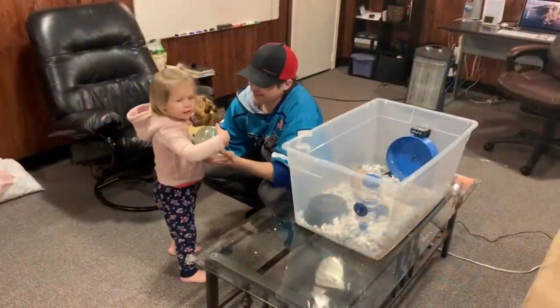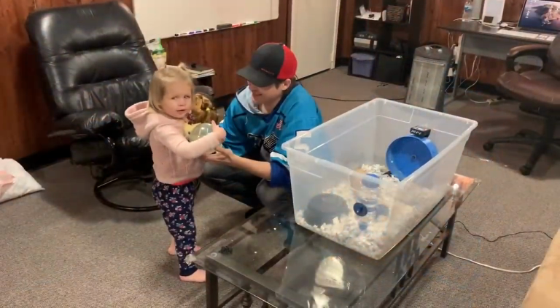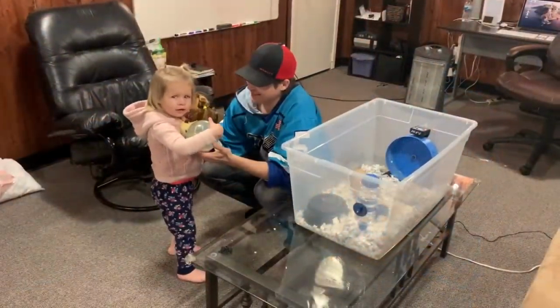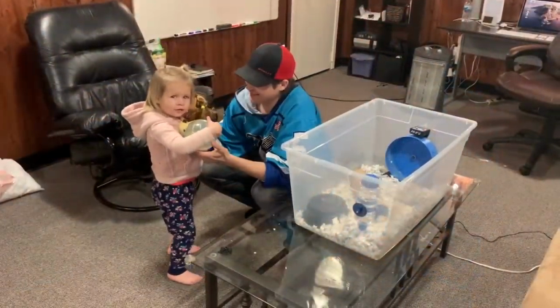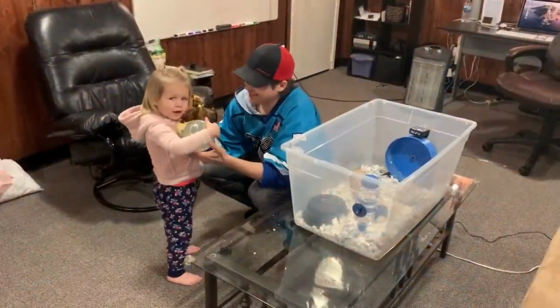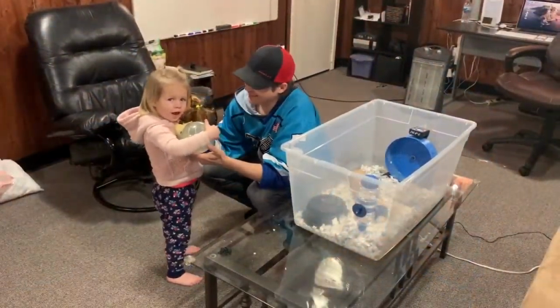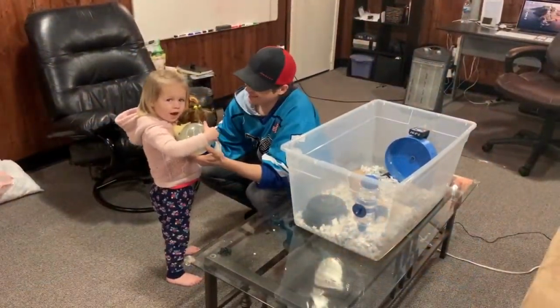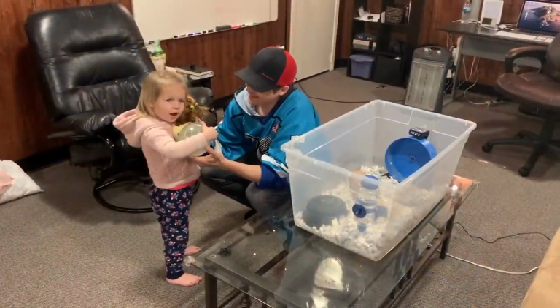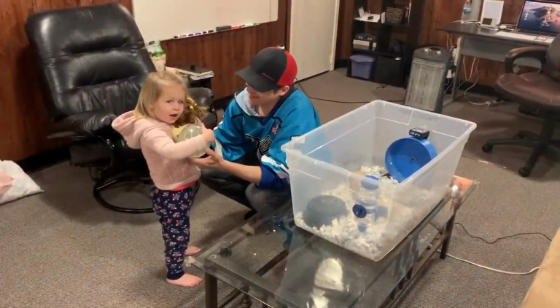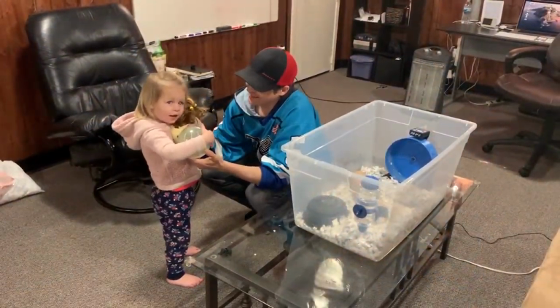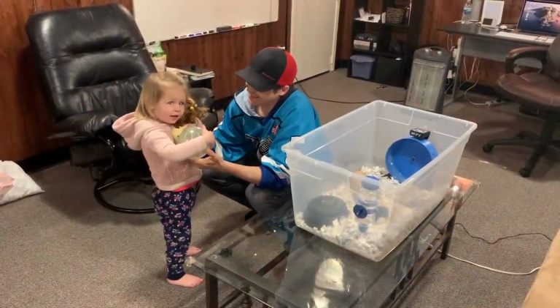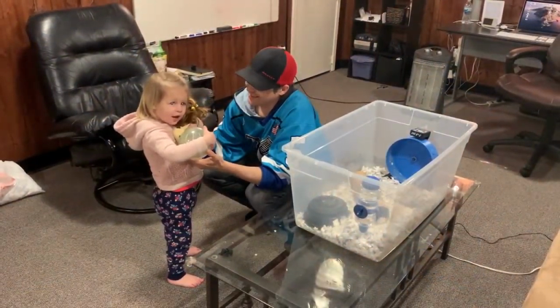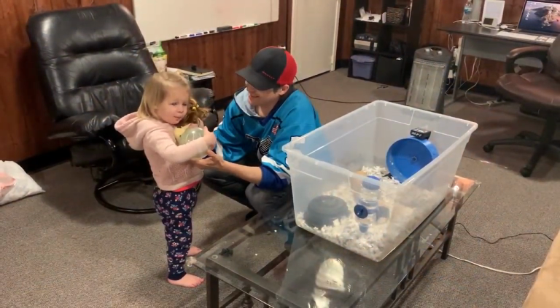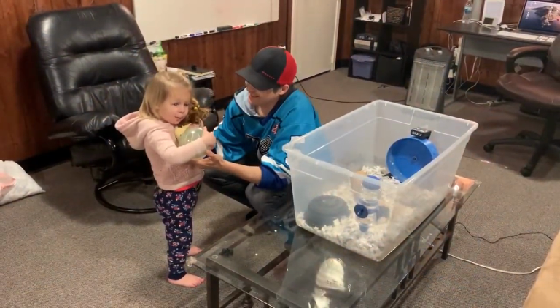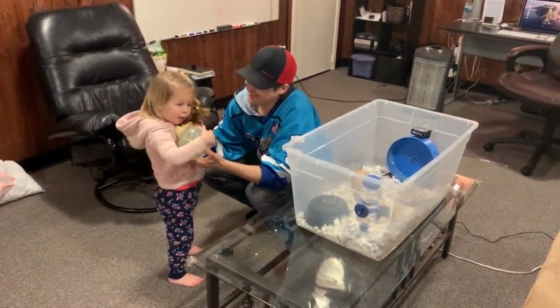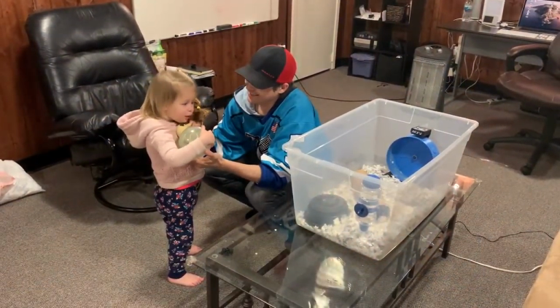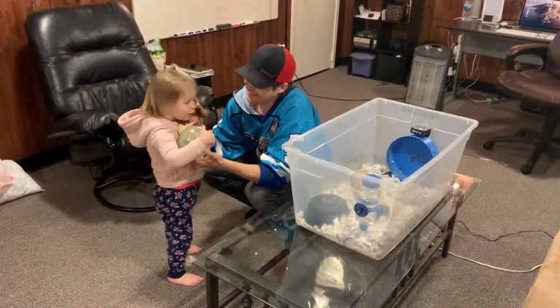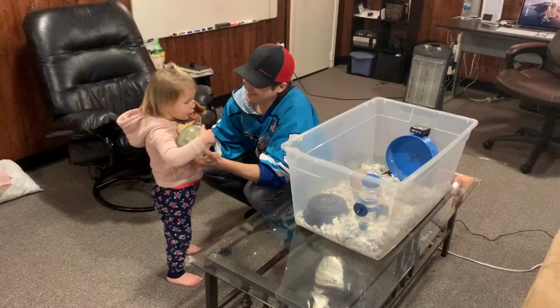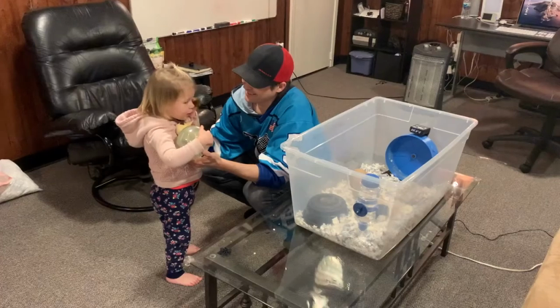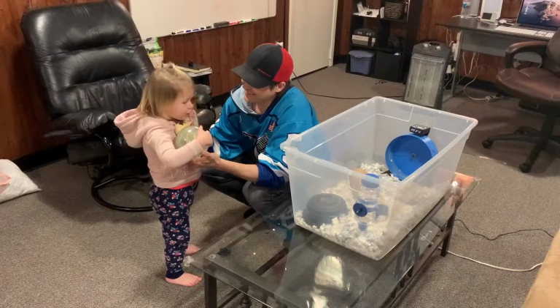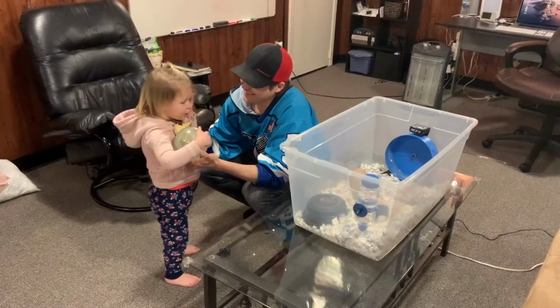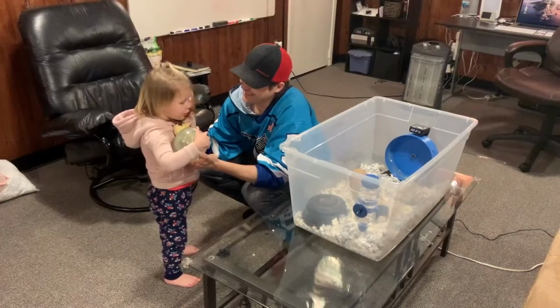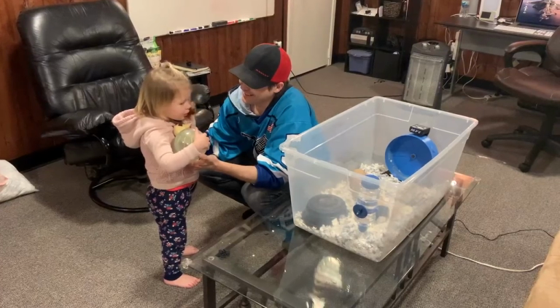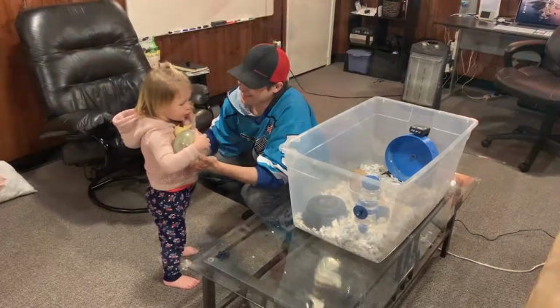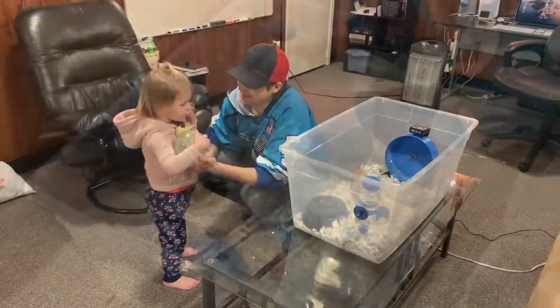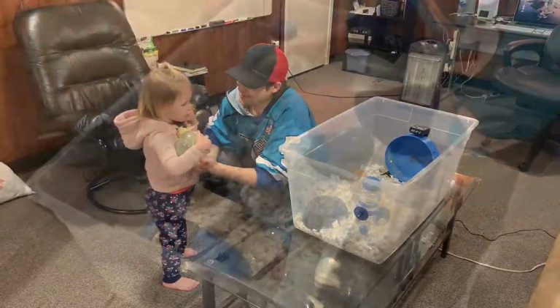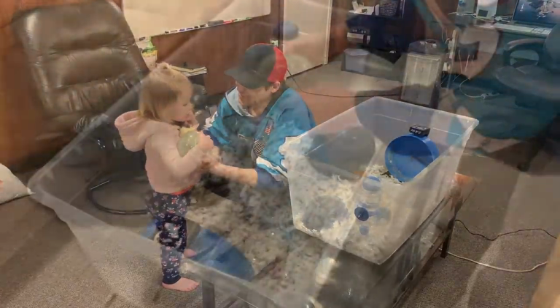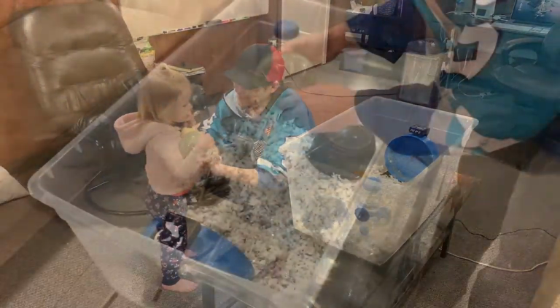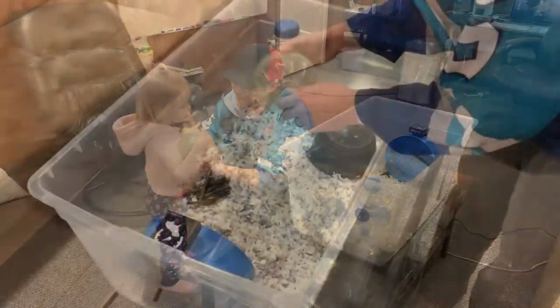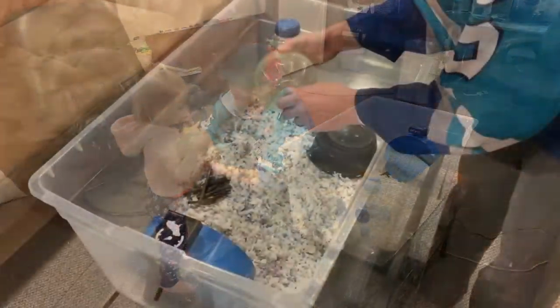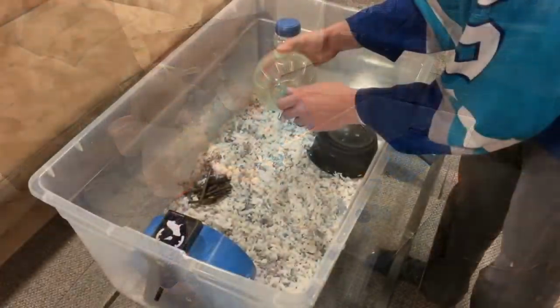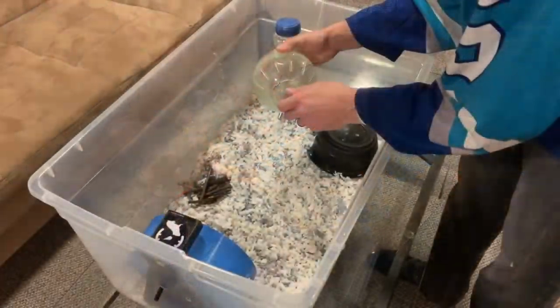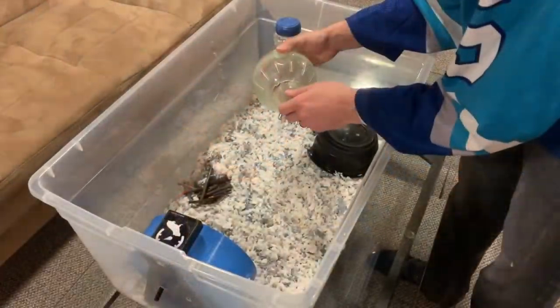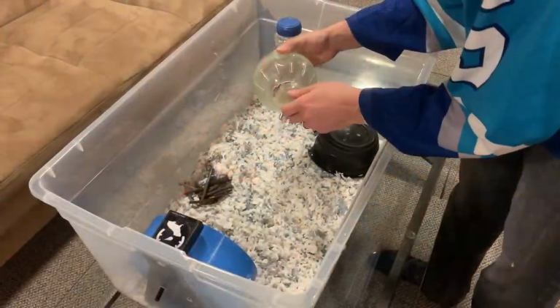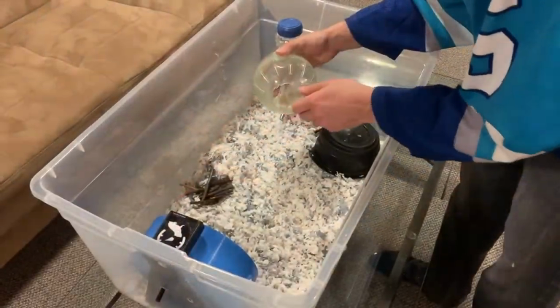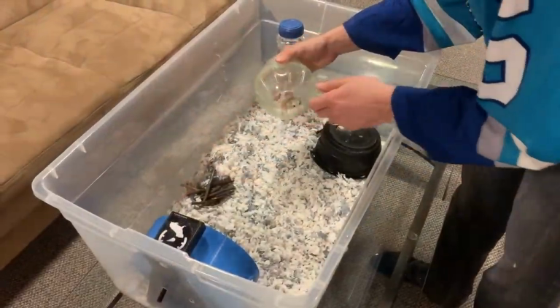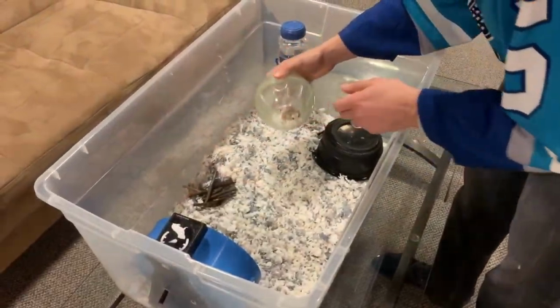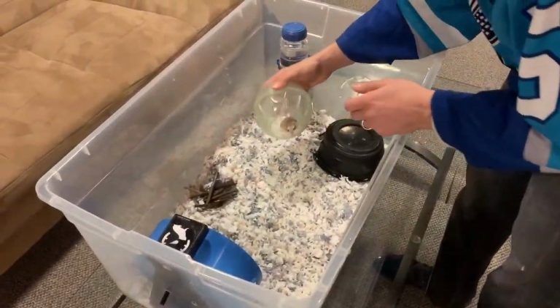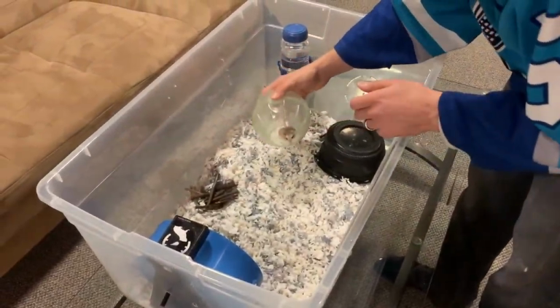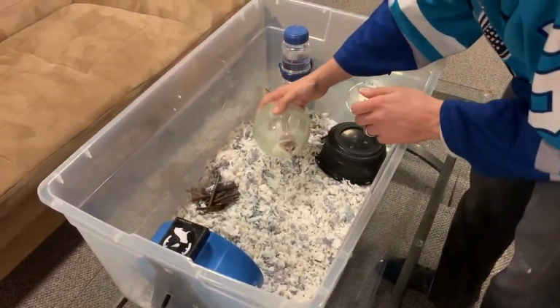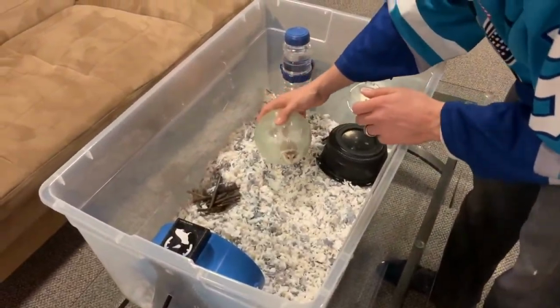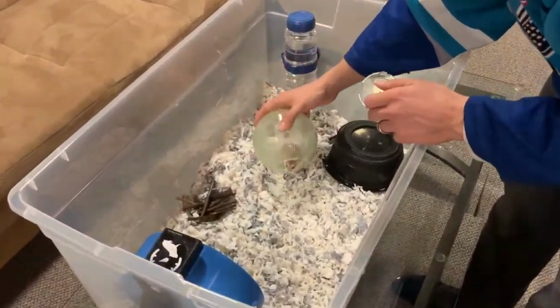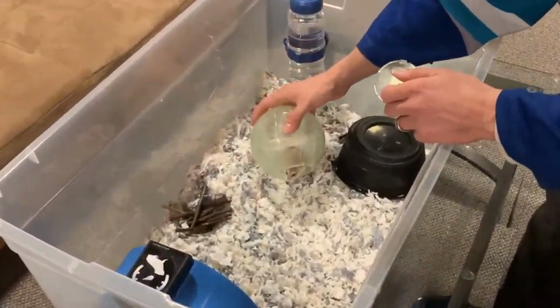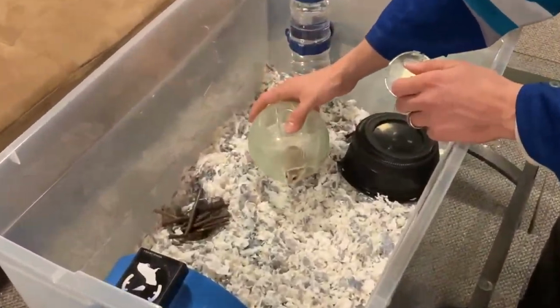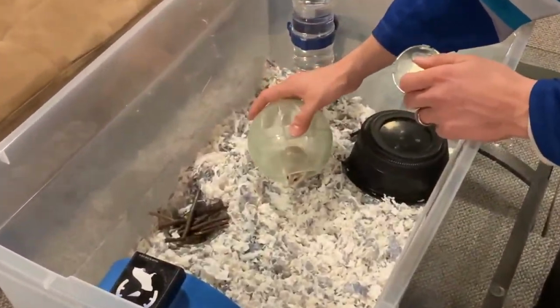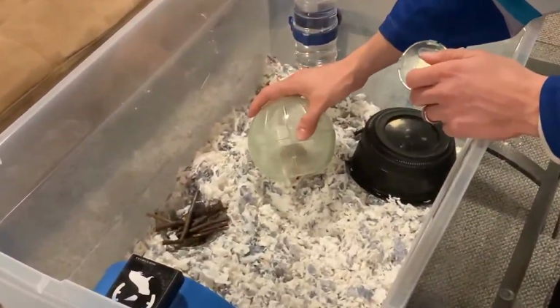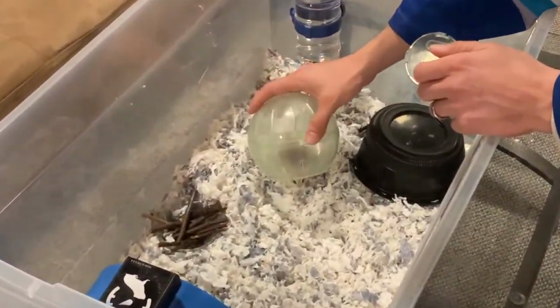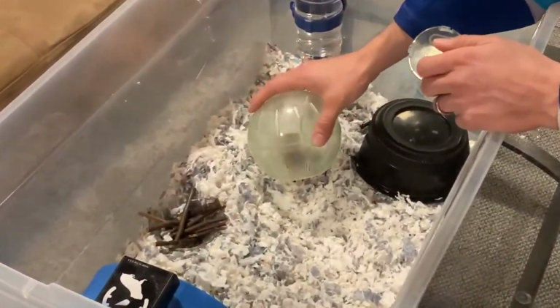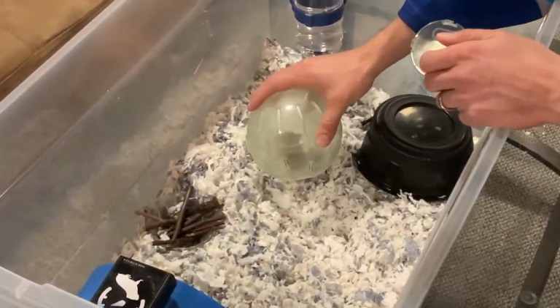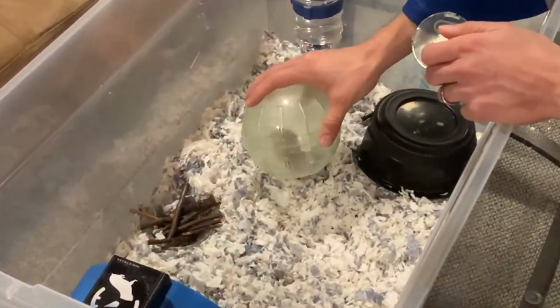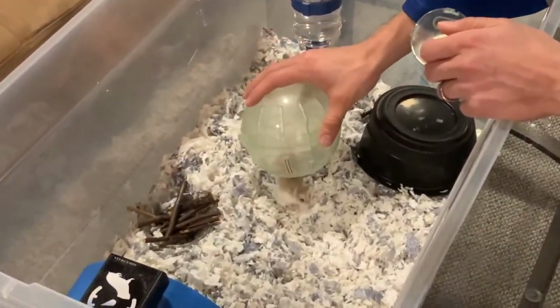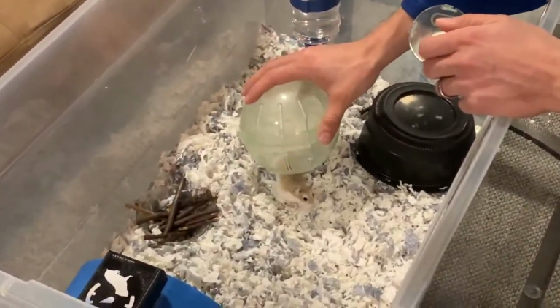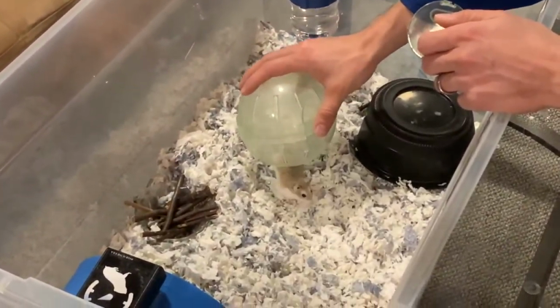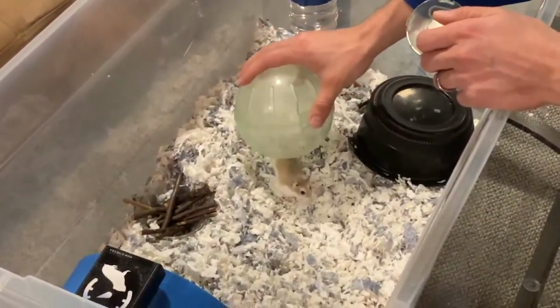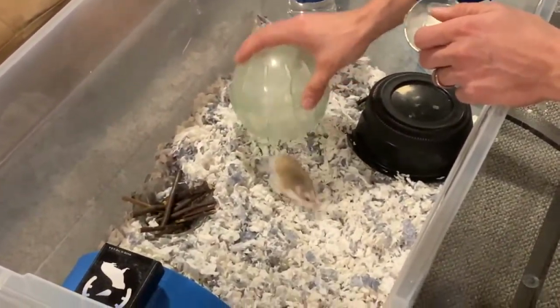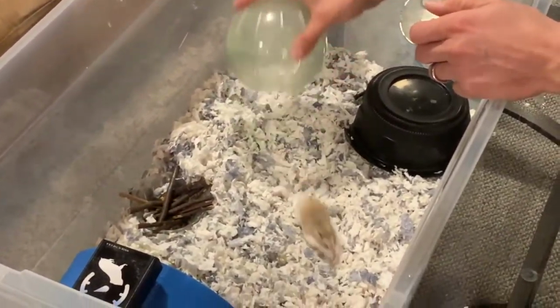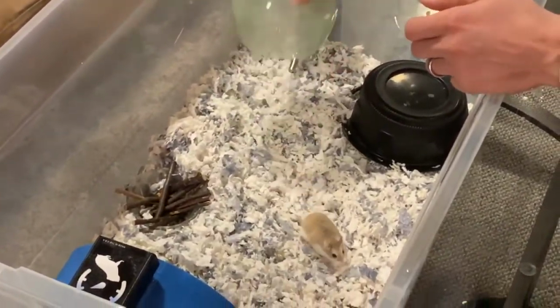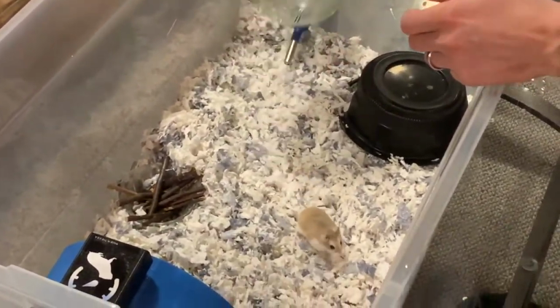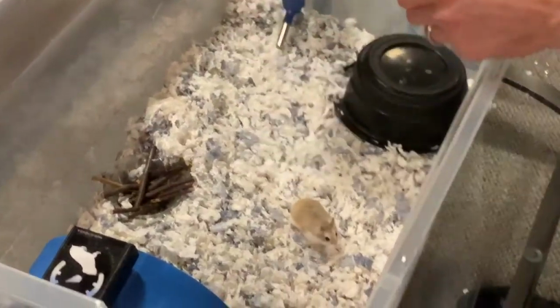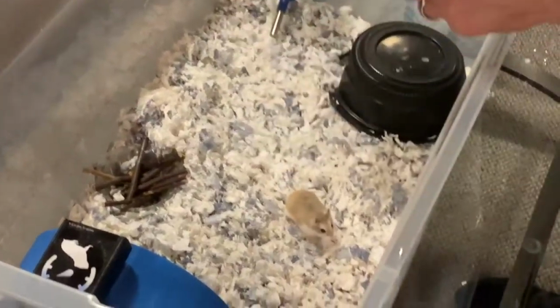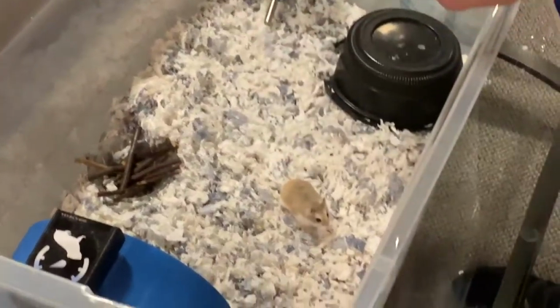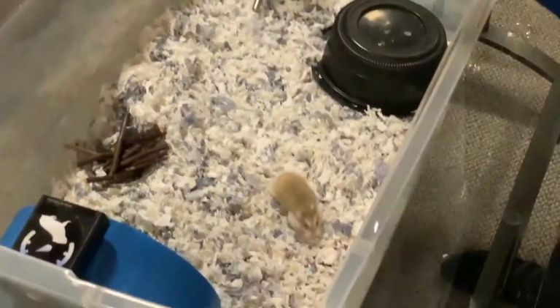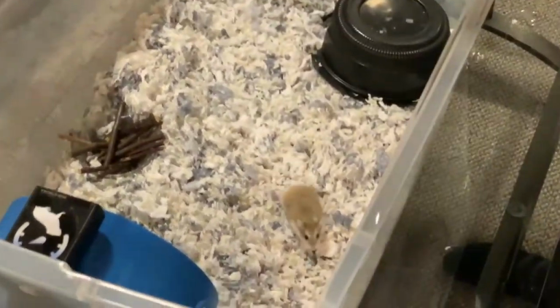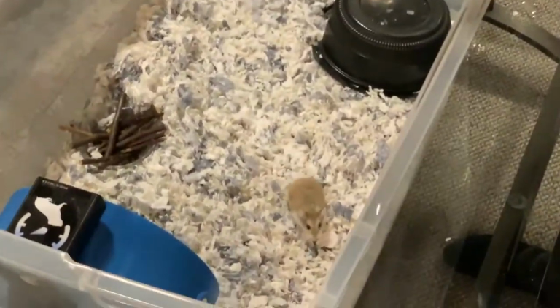Good night Kipper! Once we're all done saying good night to Kipper, we let him back into his cage to play.